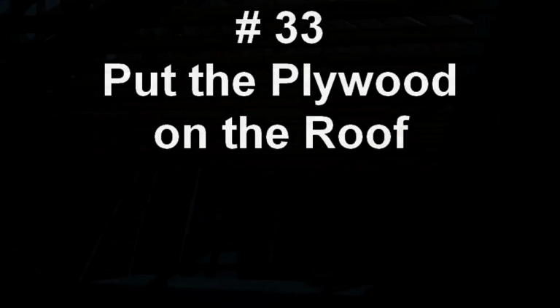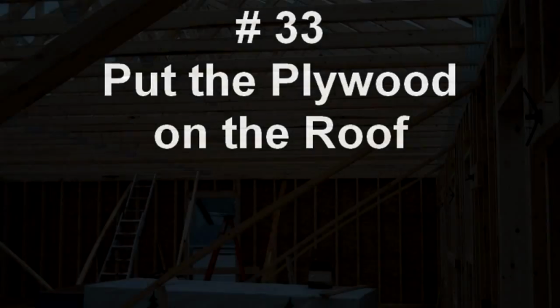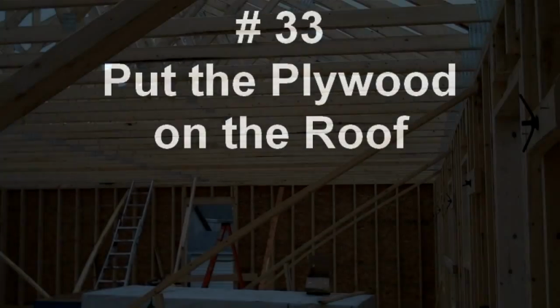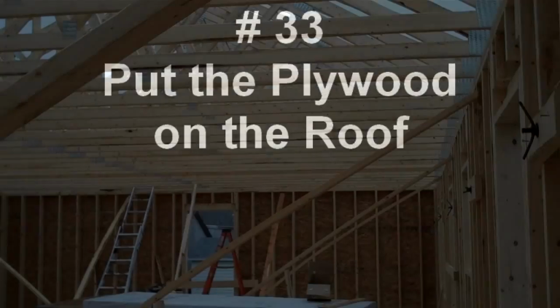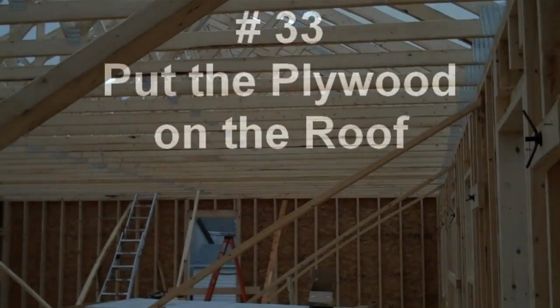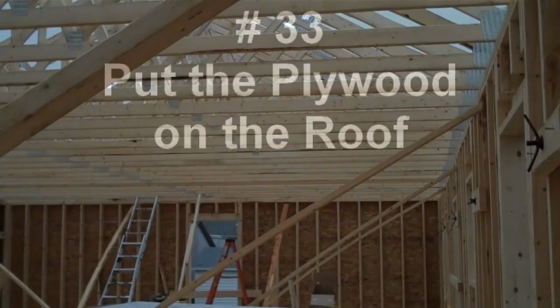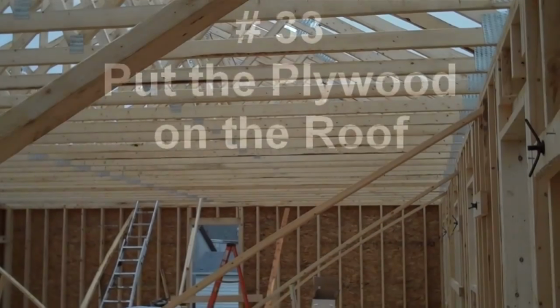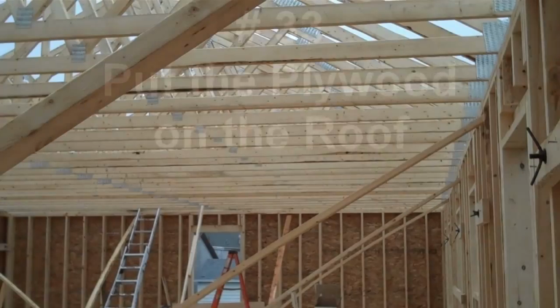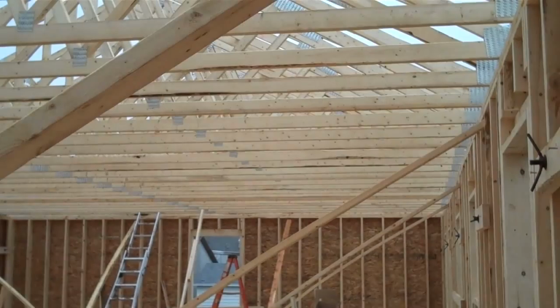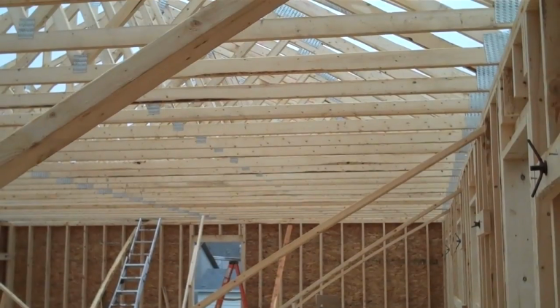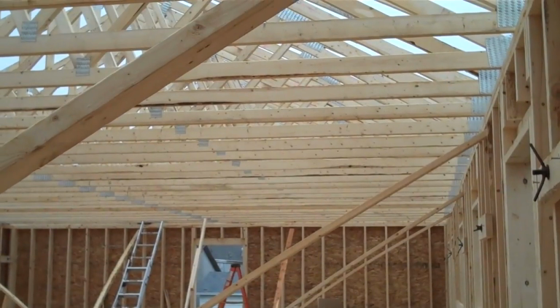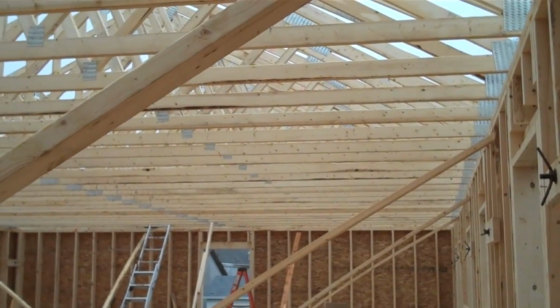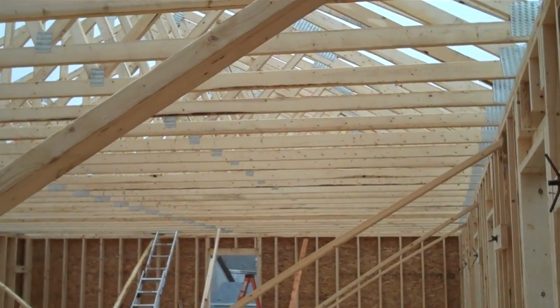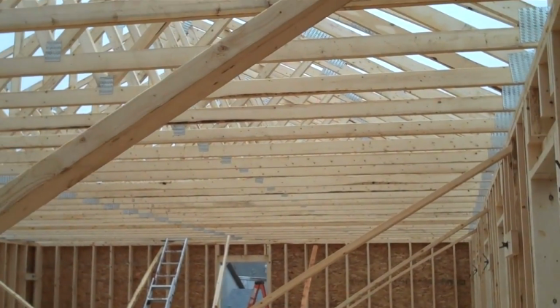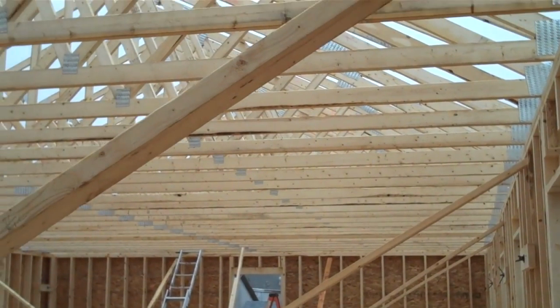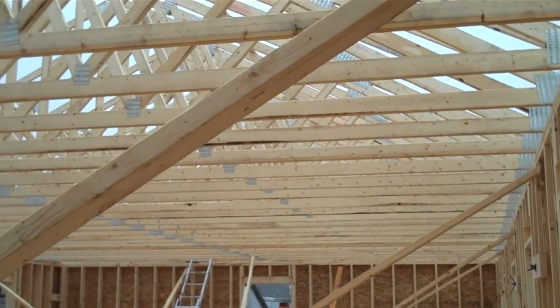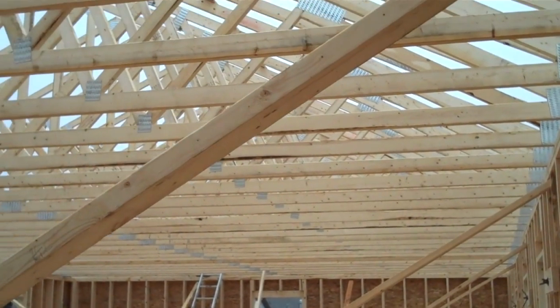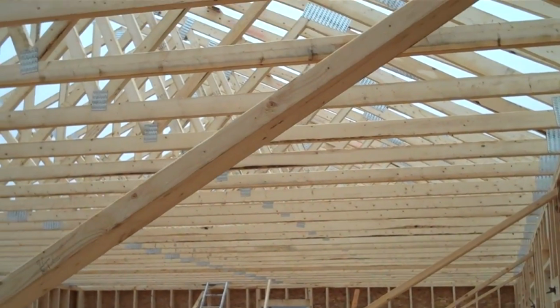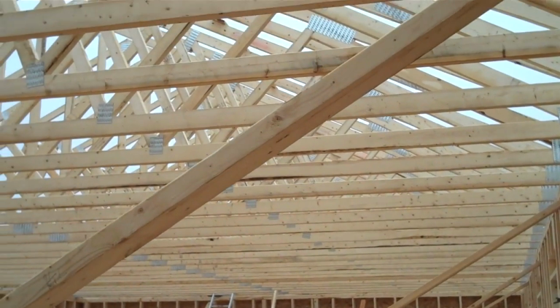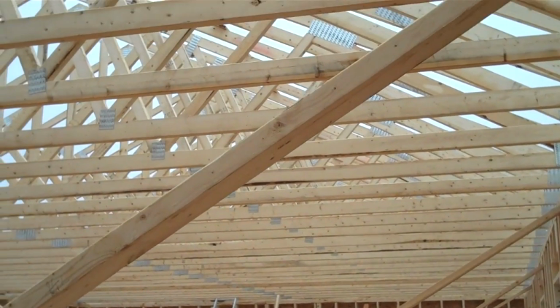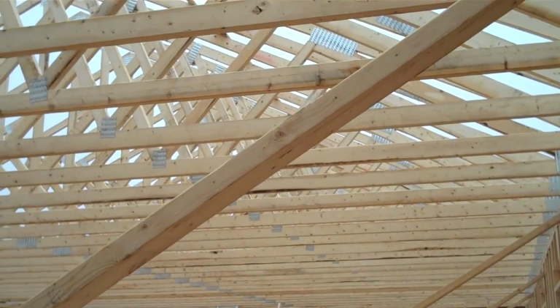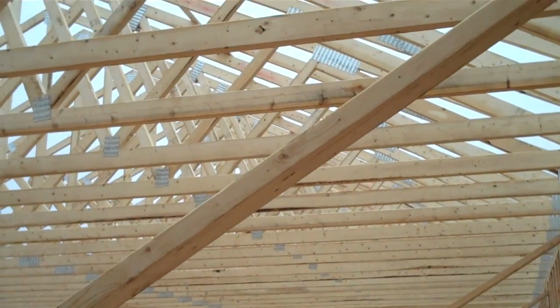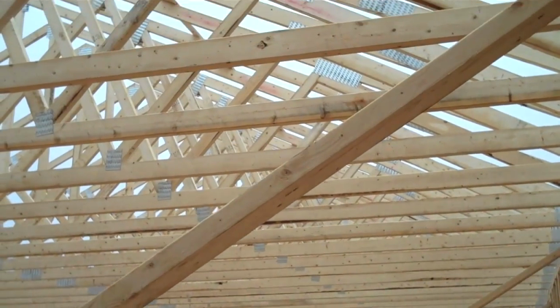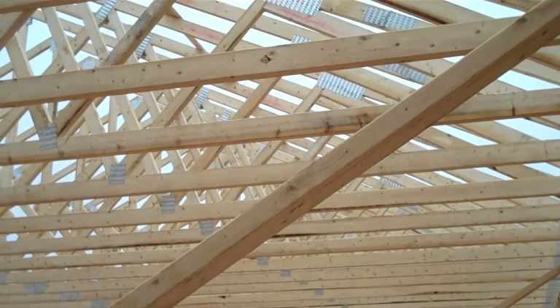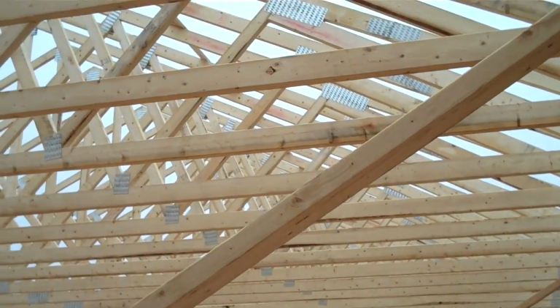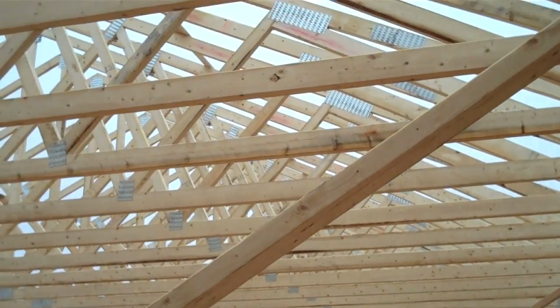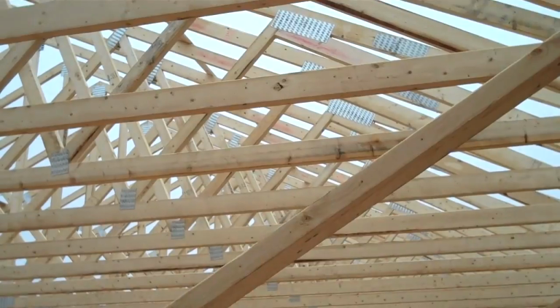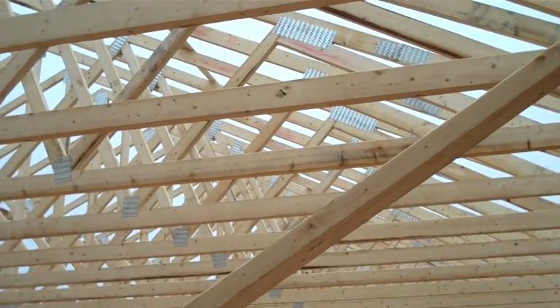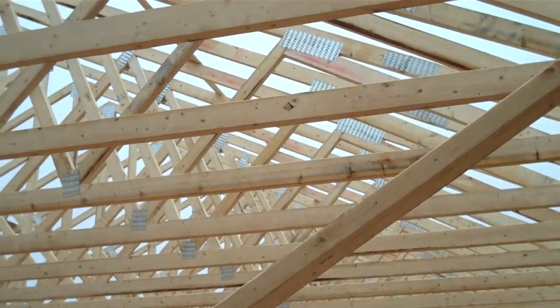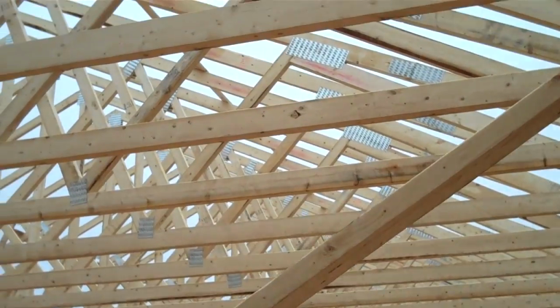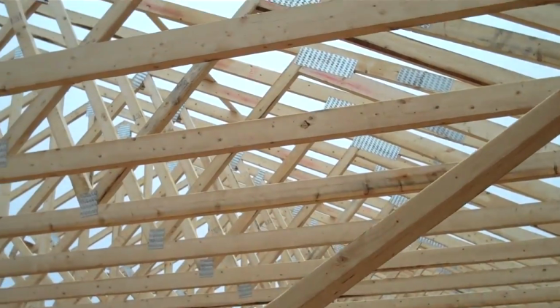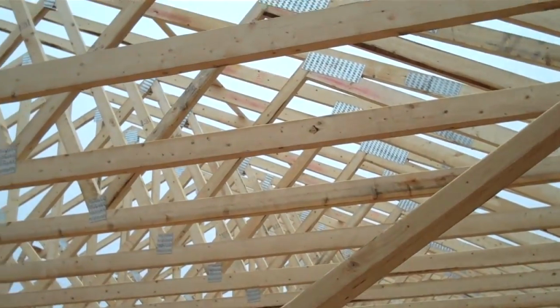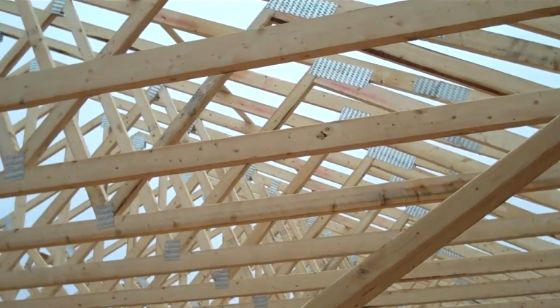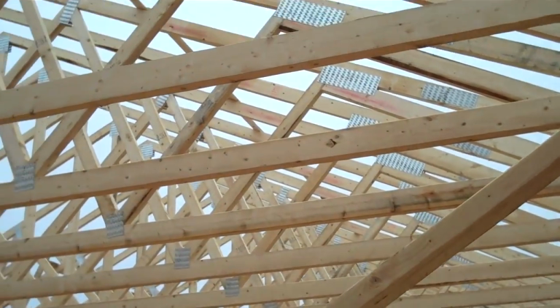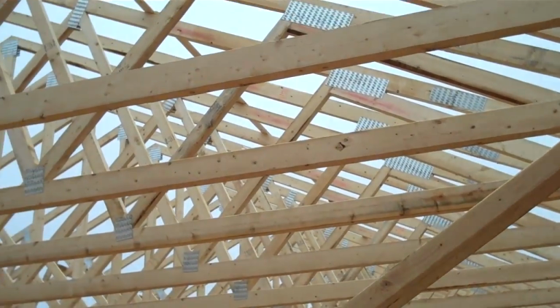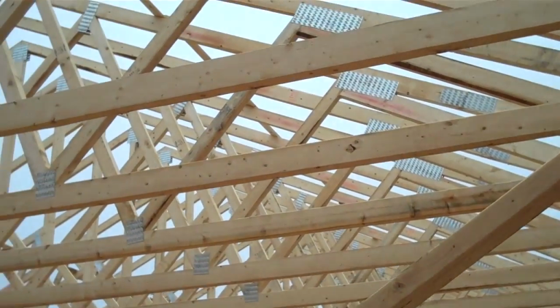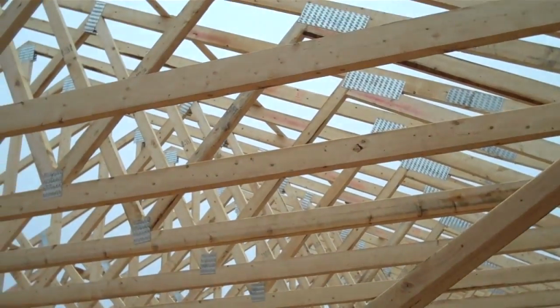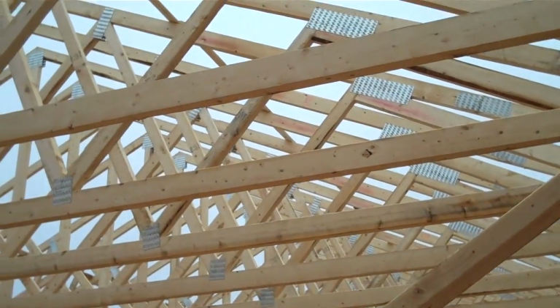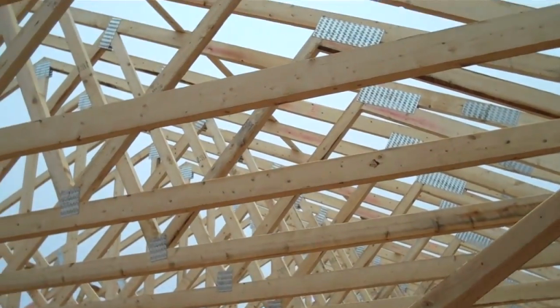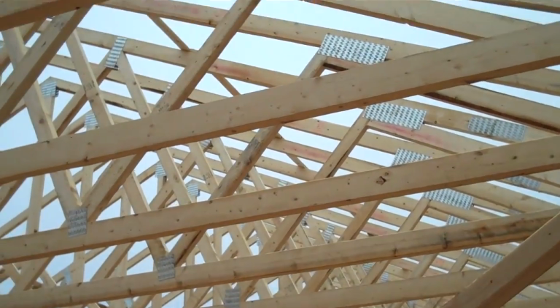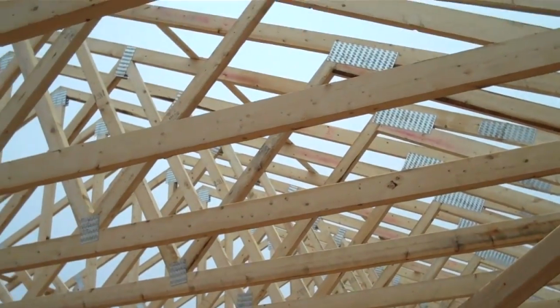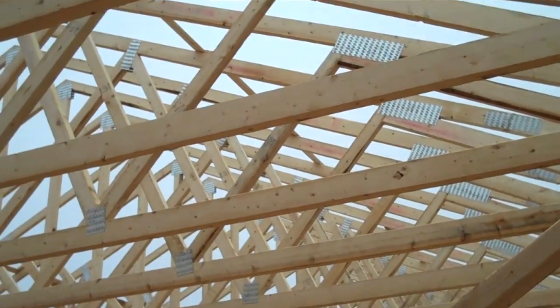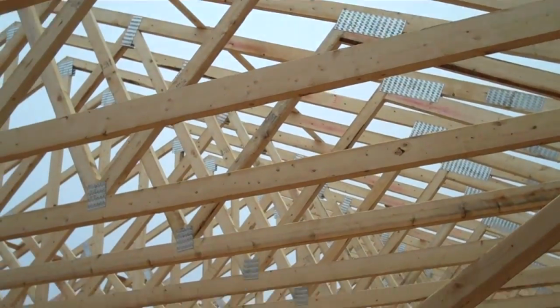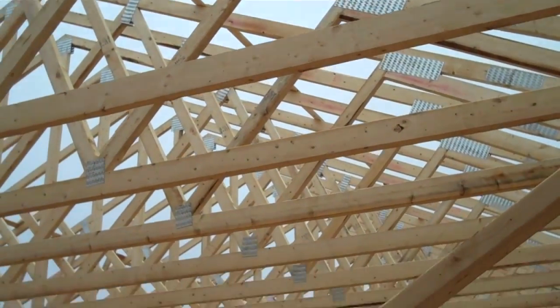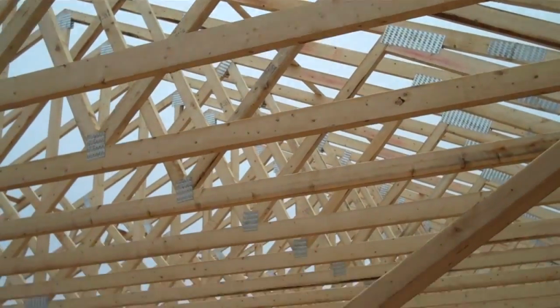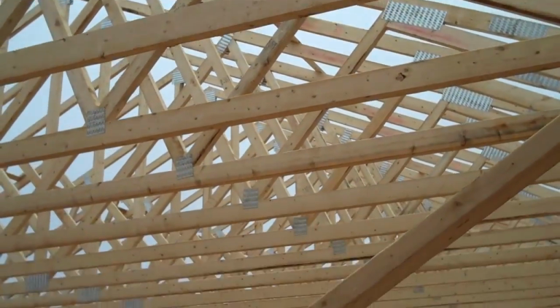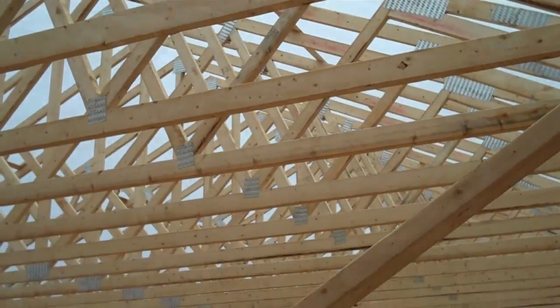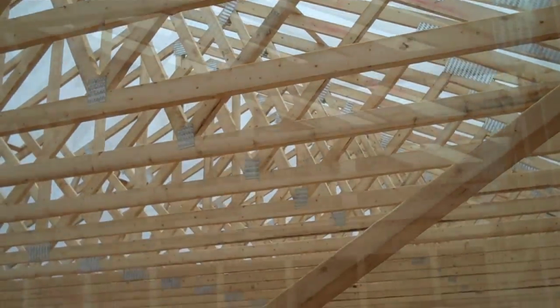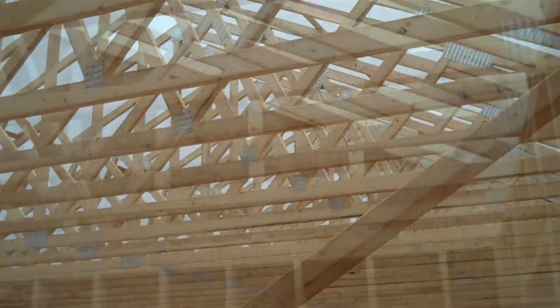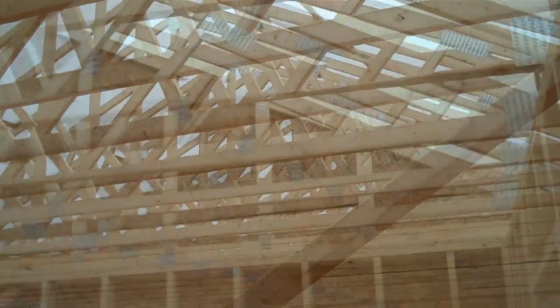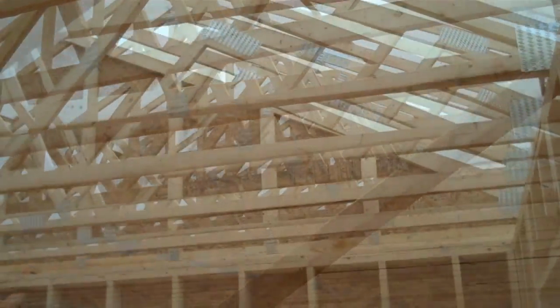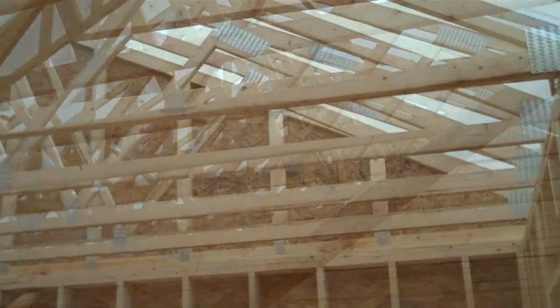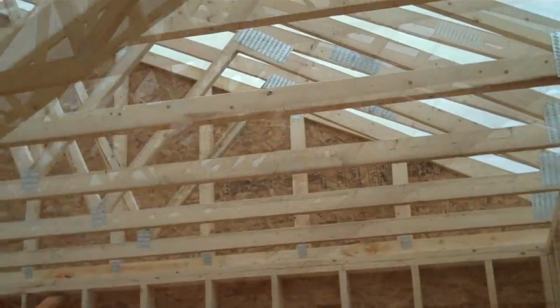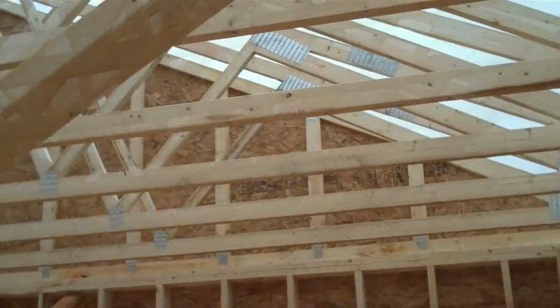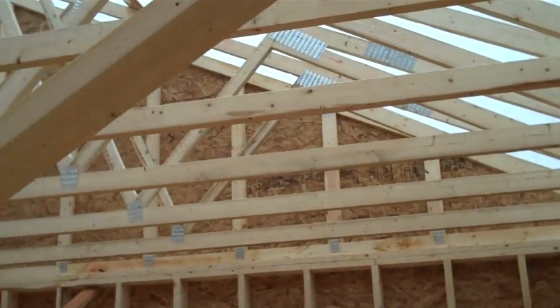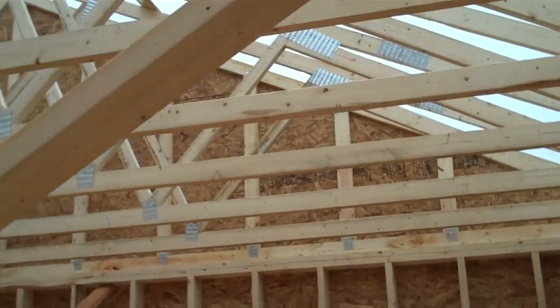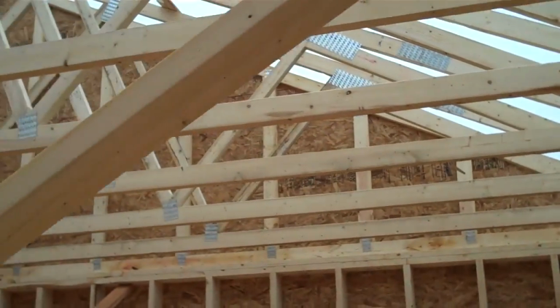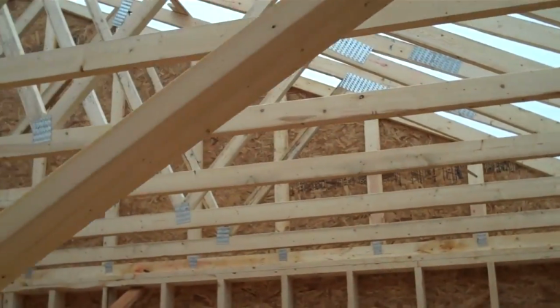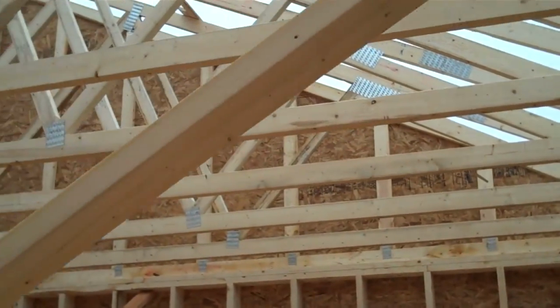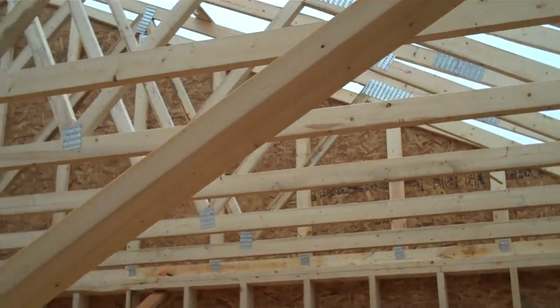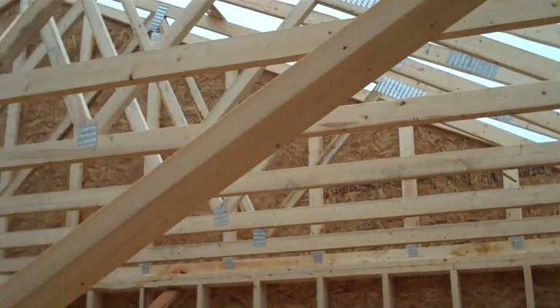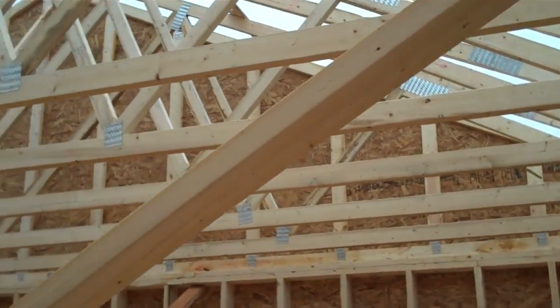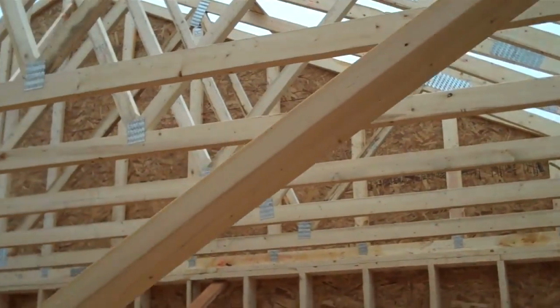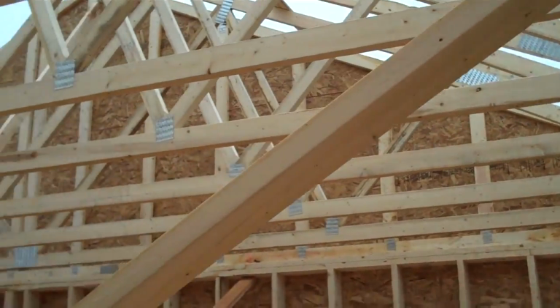Here we are in the second level. We have all the trusses, all the rafters are up now, and the cats all up.